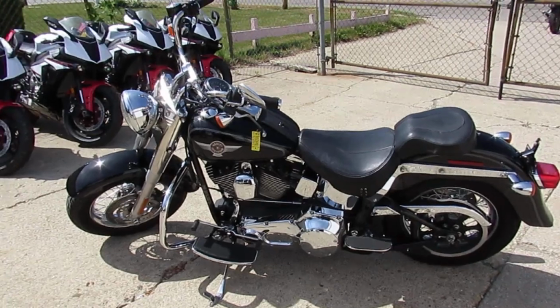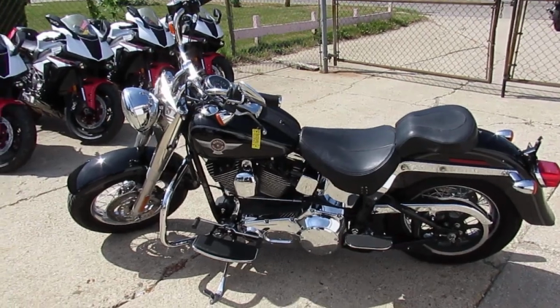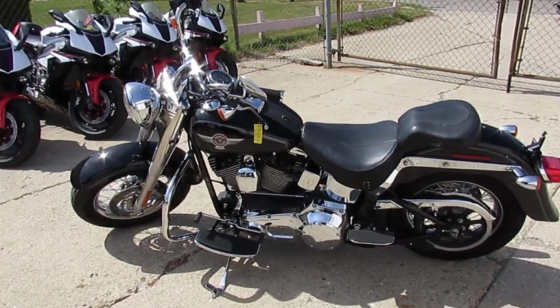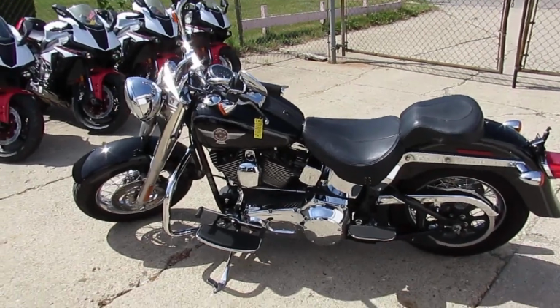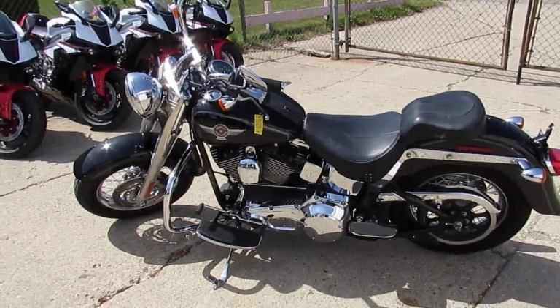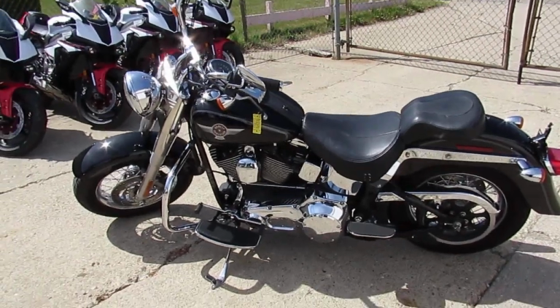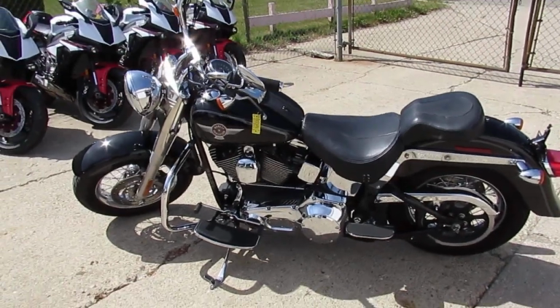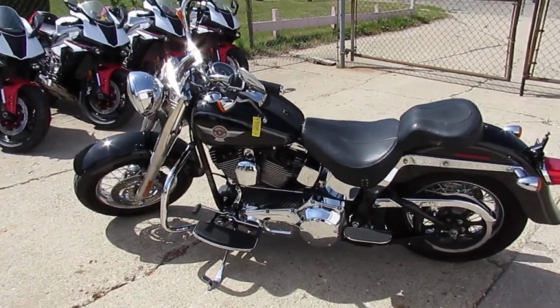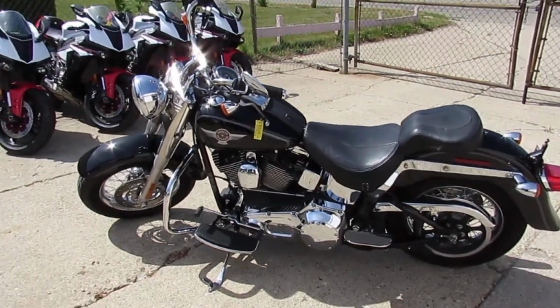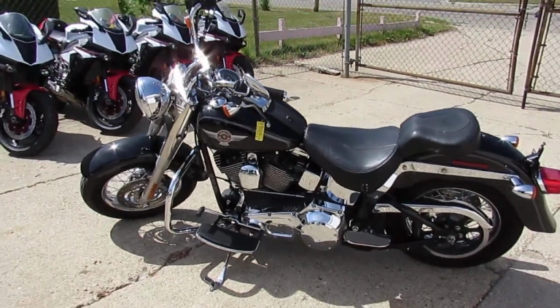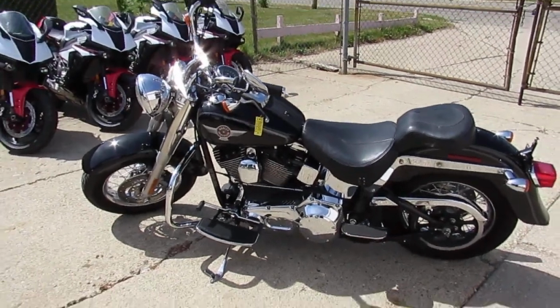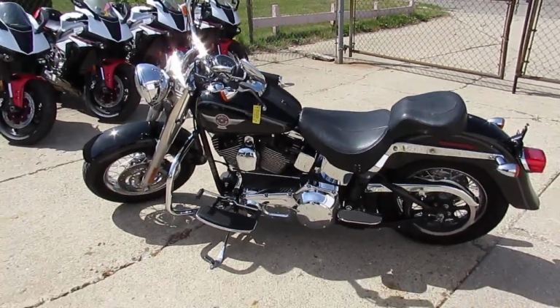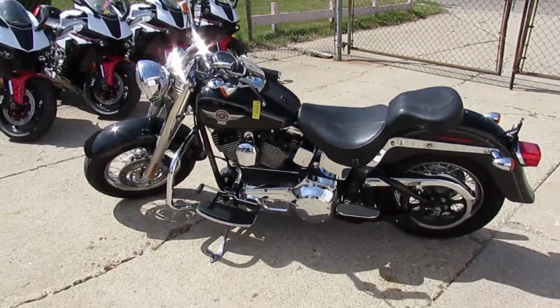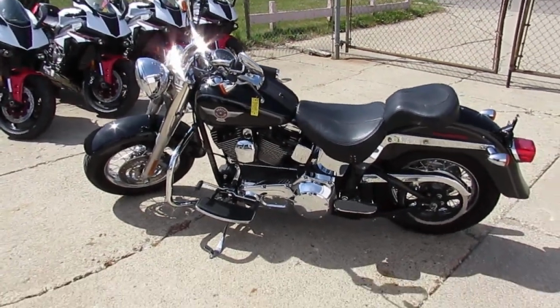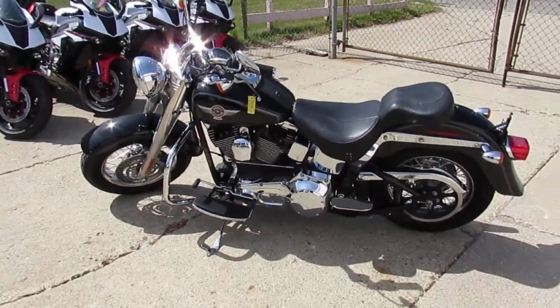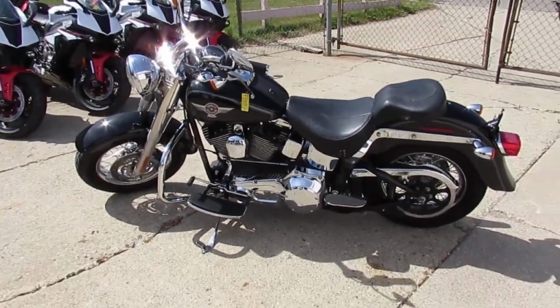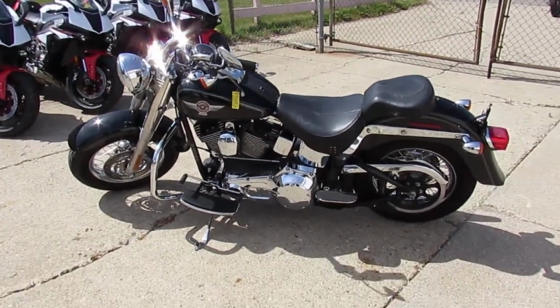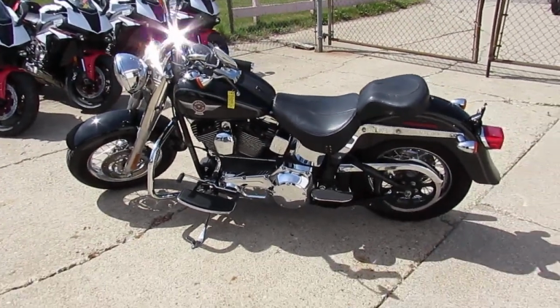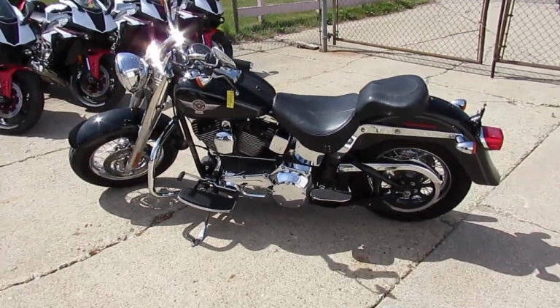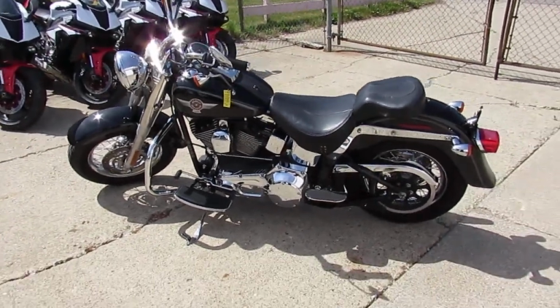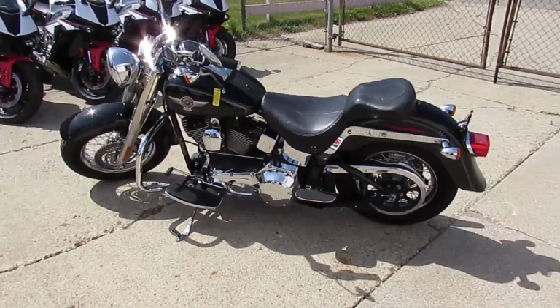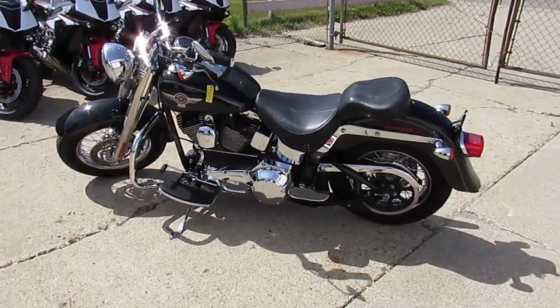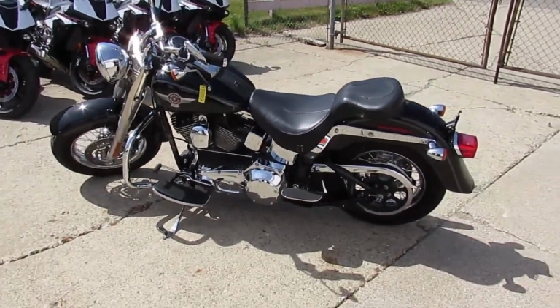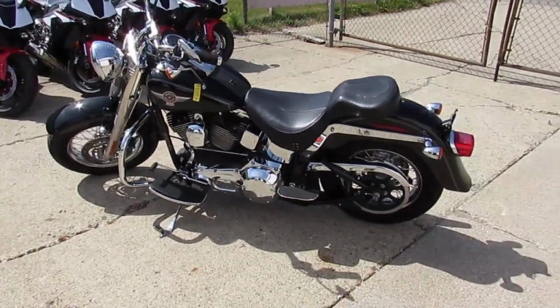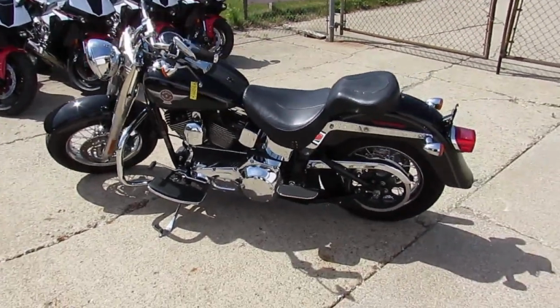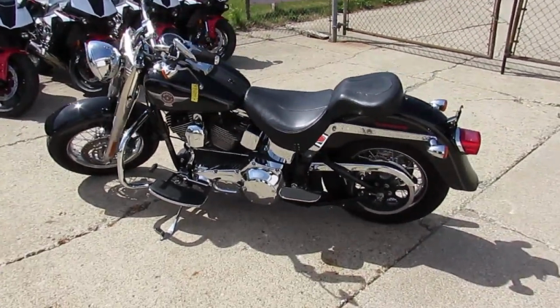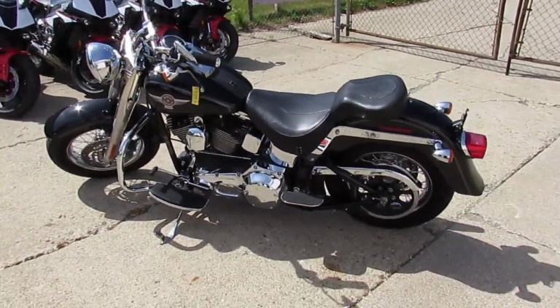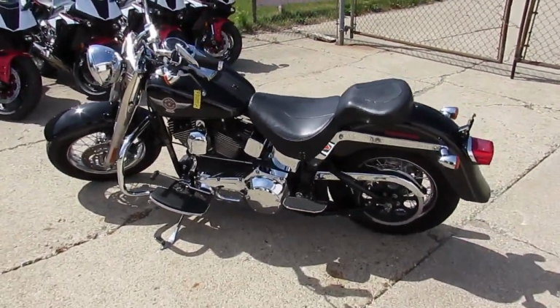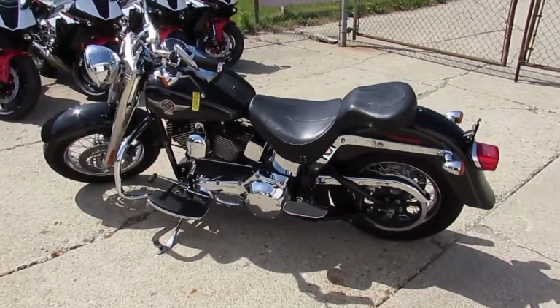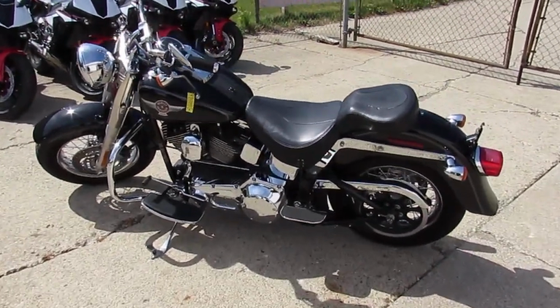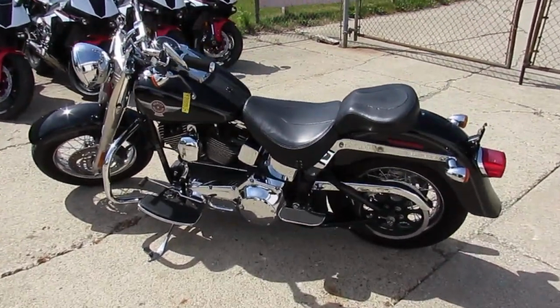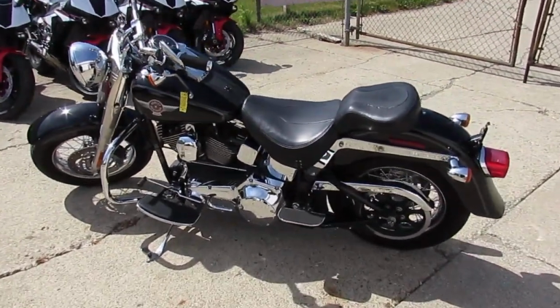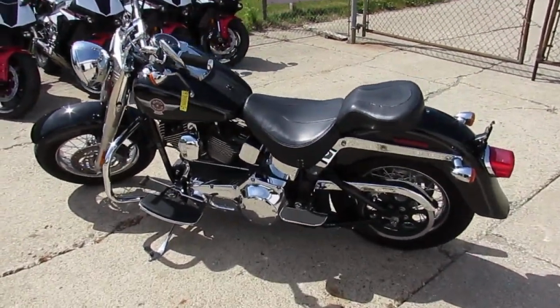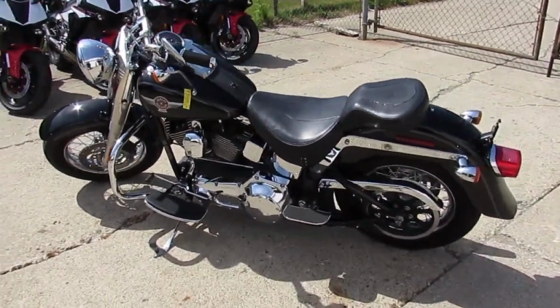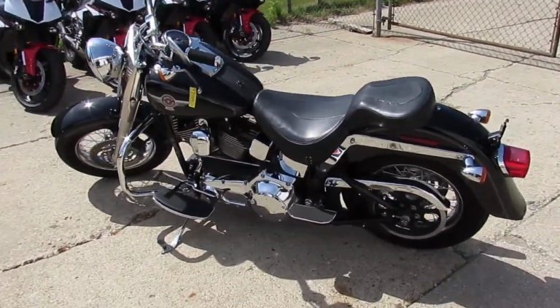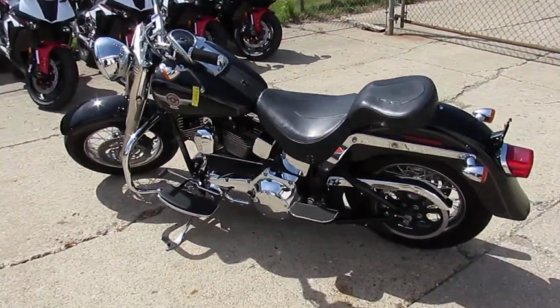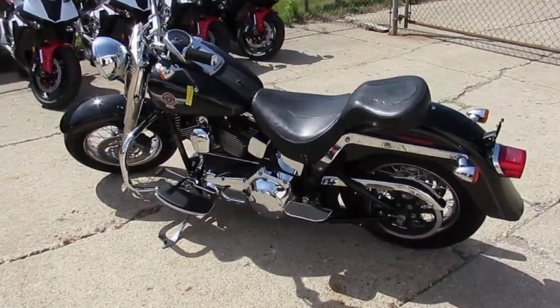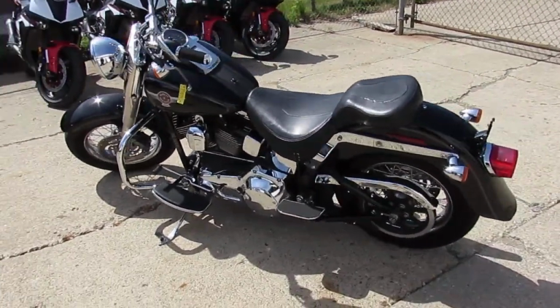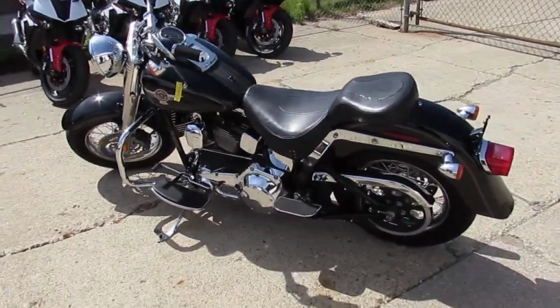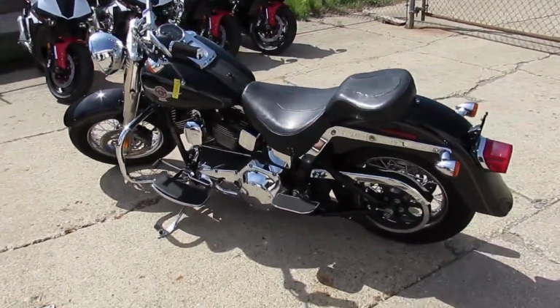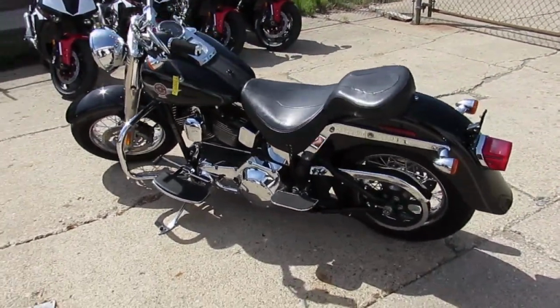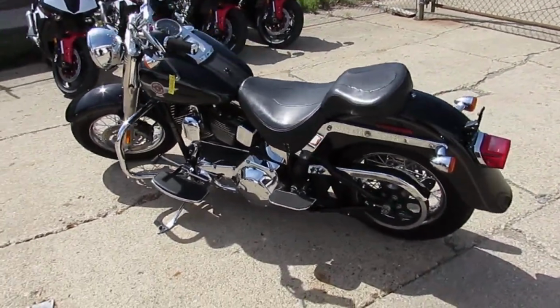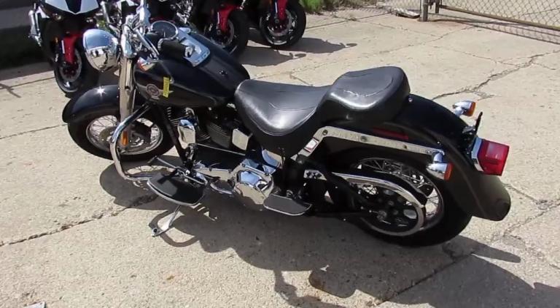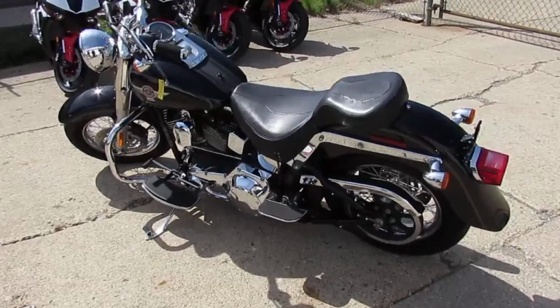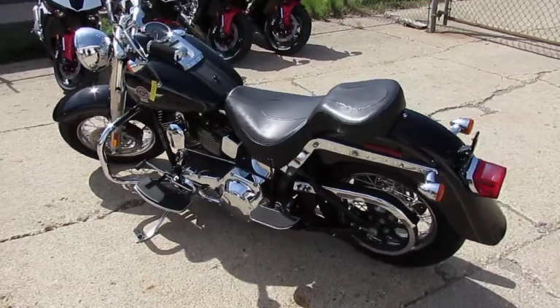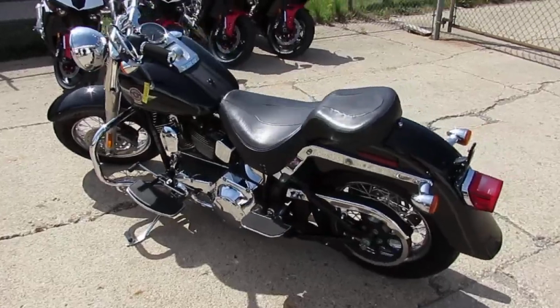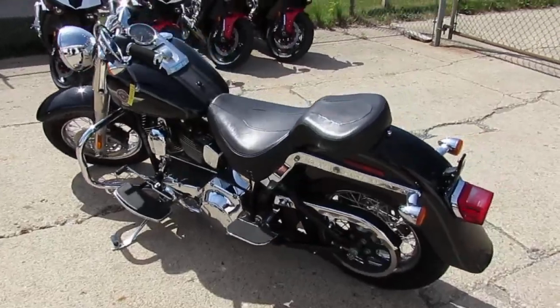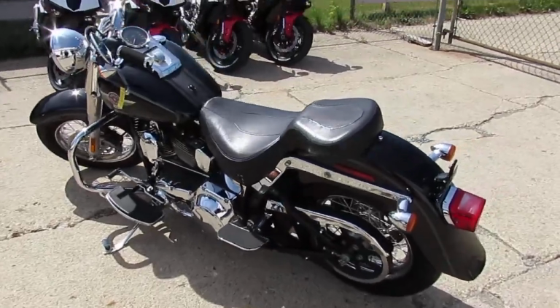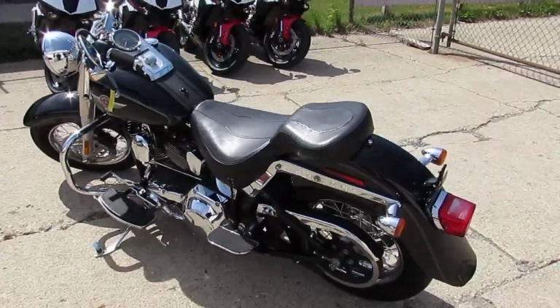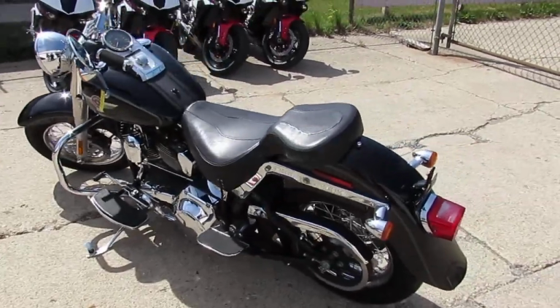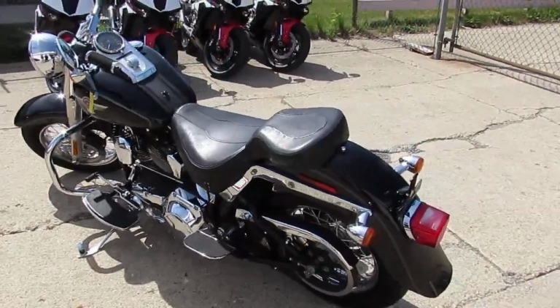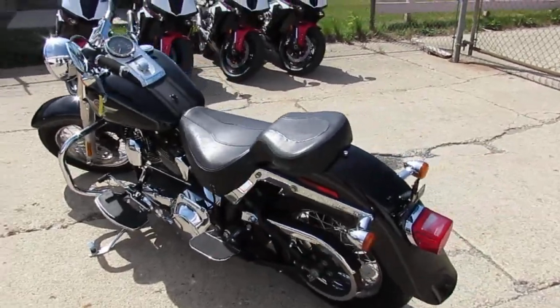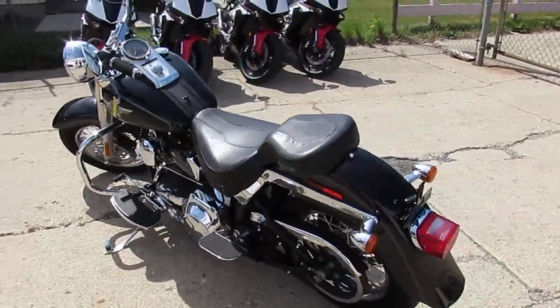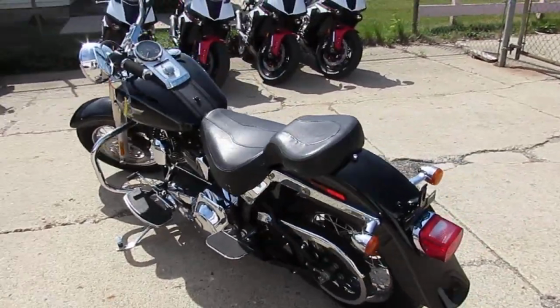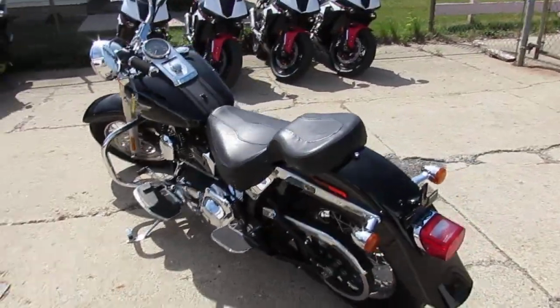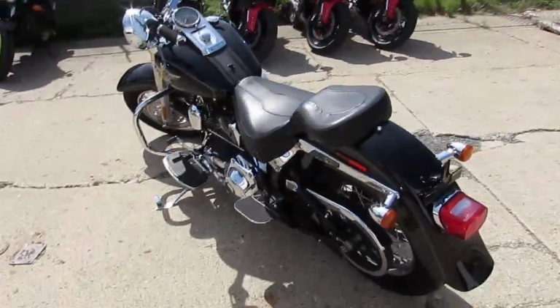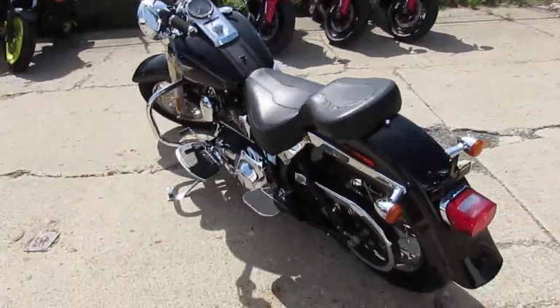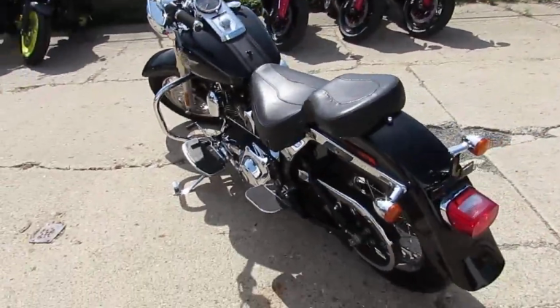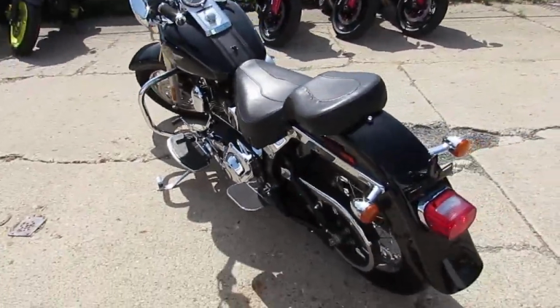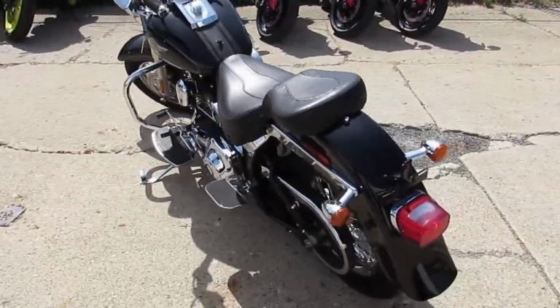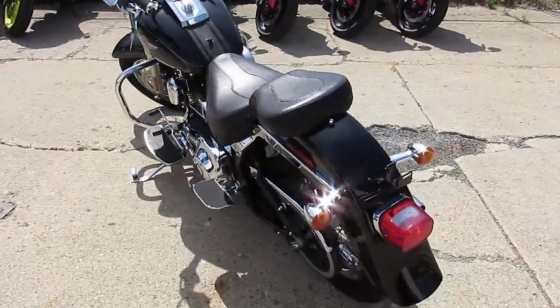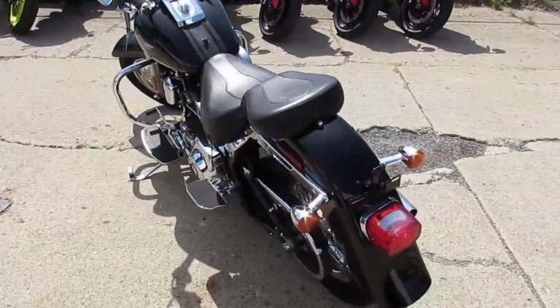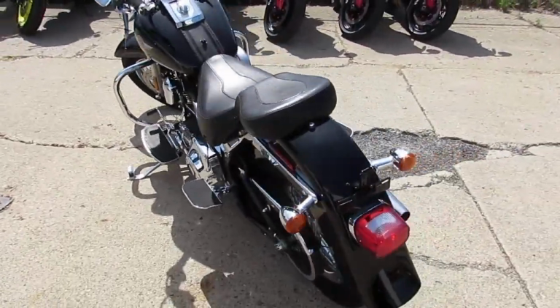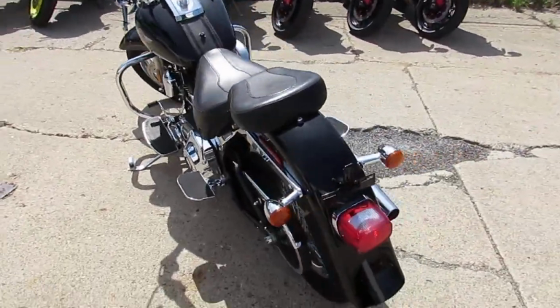Hey, we're doing a video on some of our used Harleys, and we've got a real nice one here. It's a 2006 Harley-Davidson Fatboy for sale.